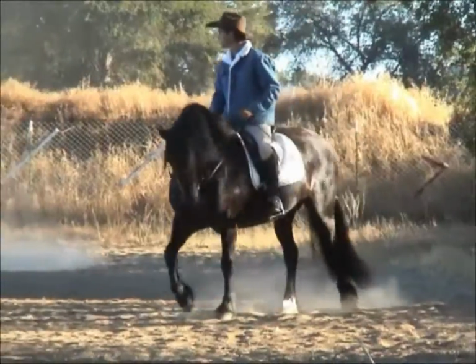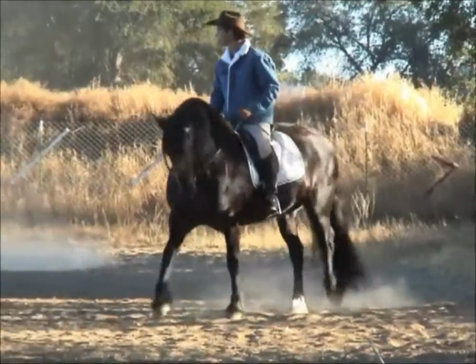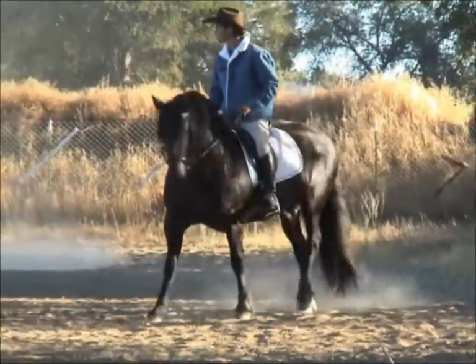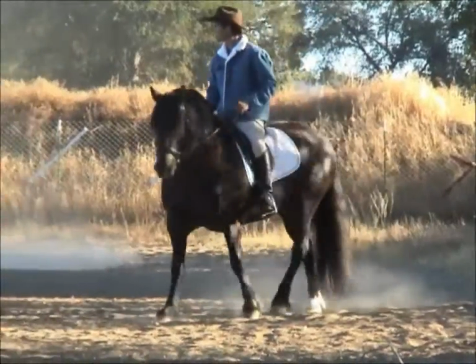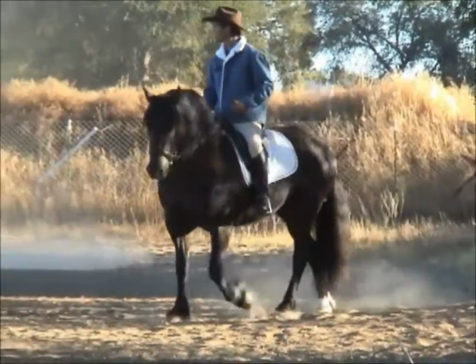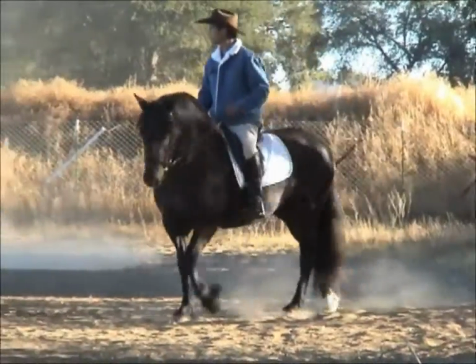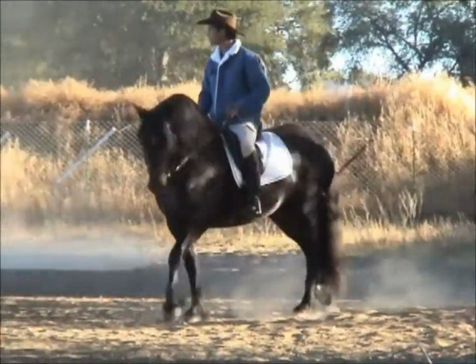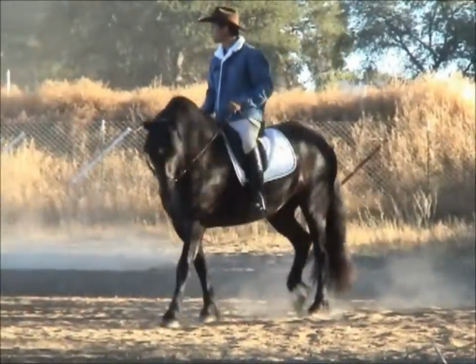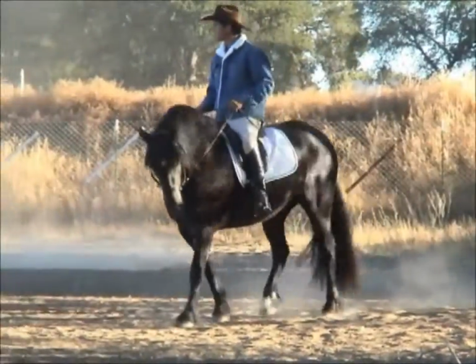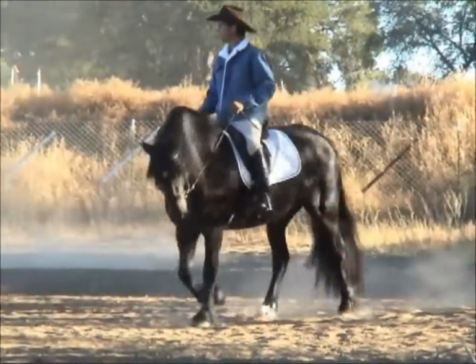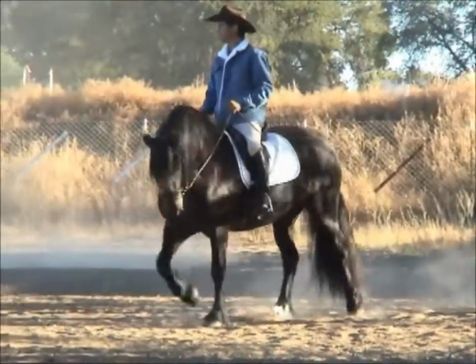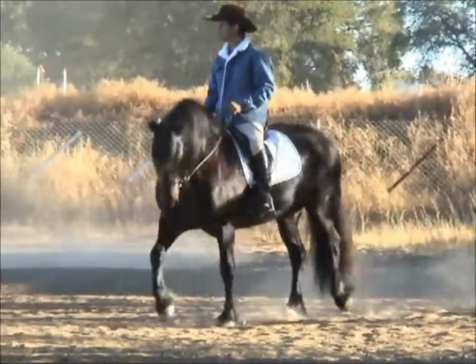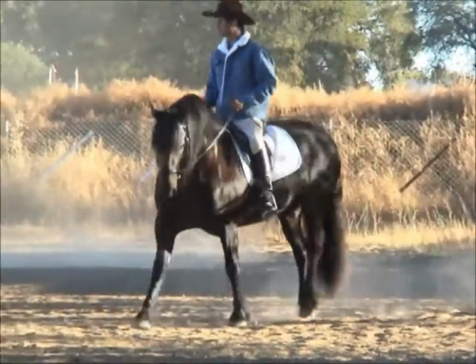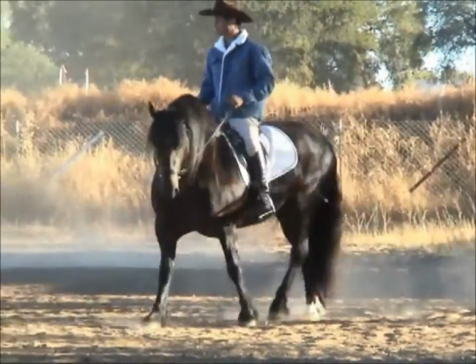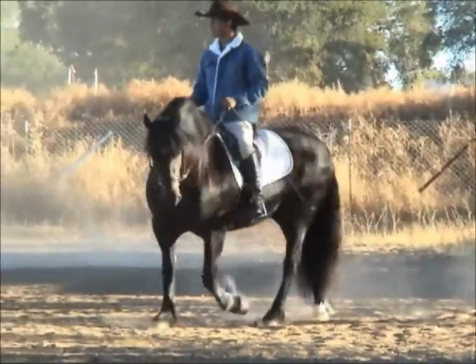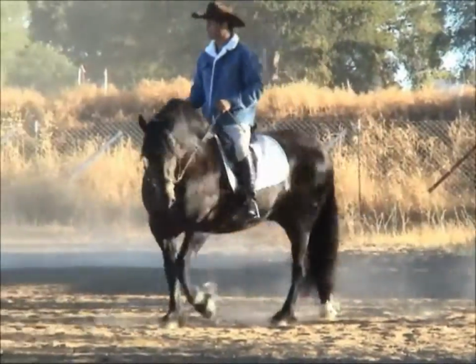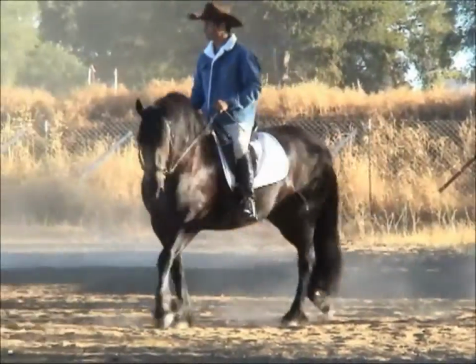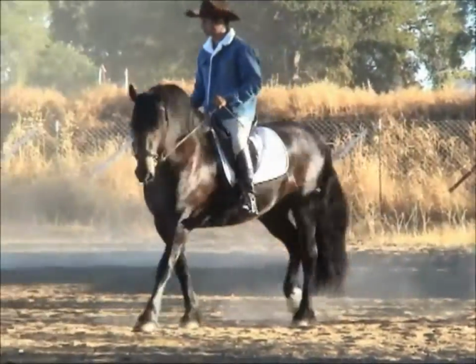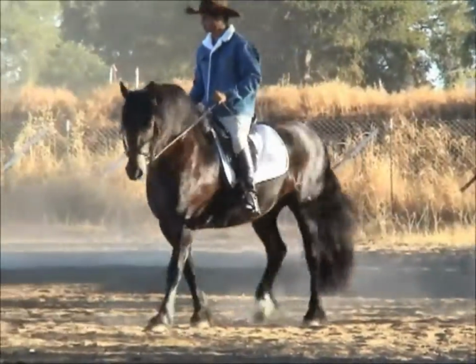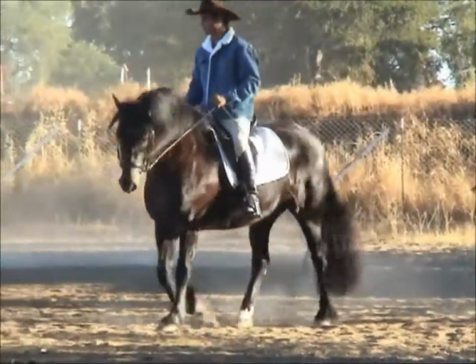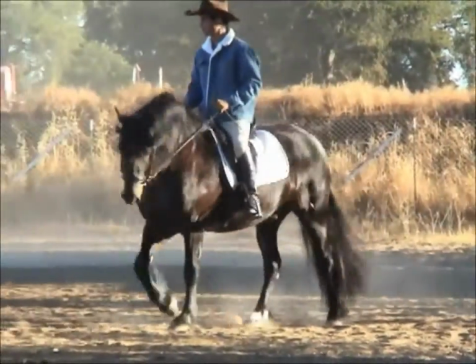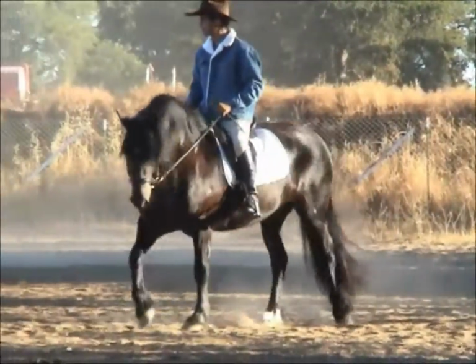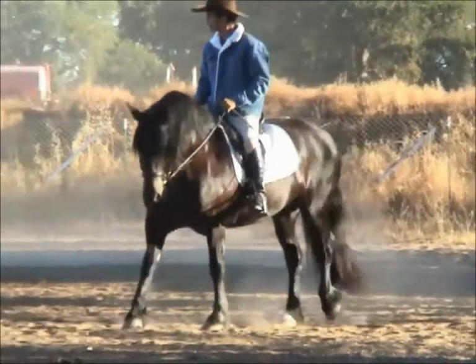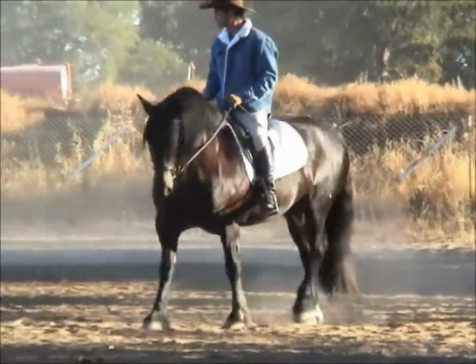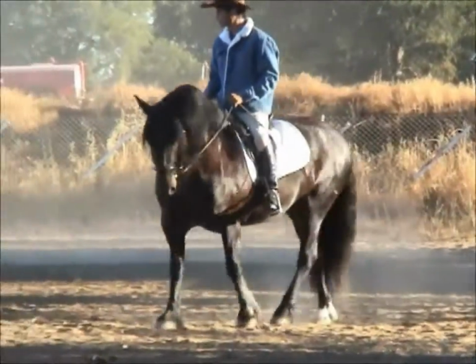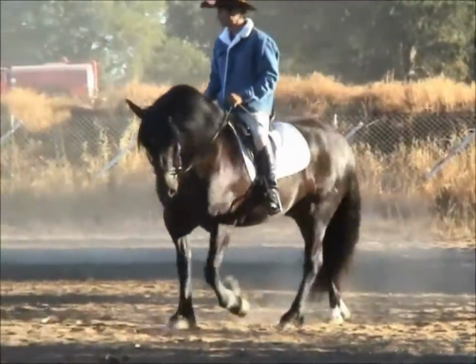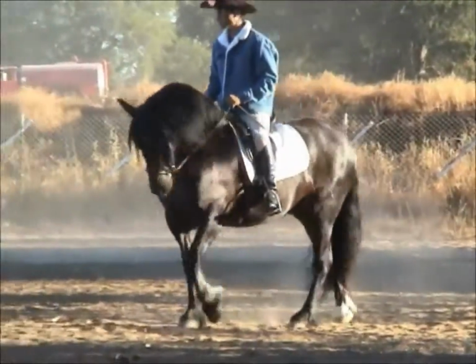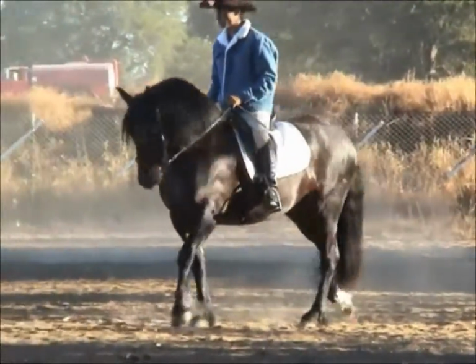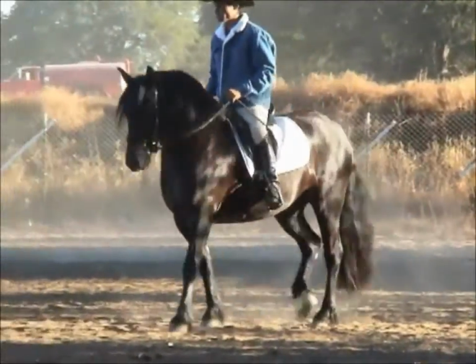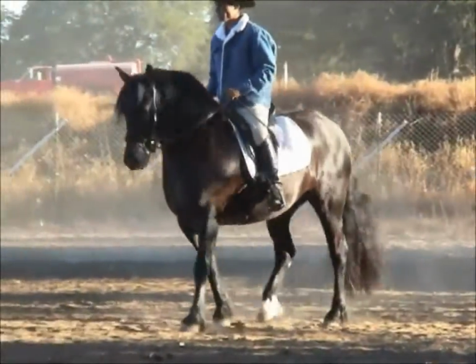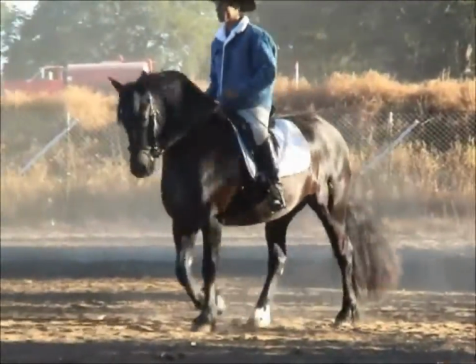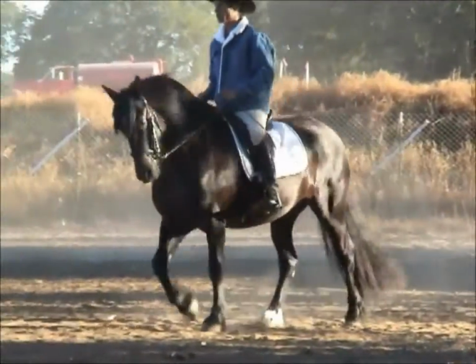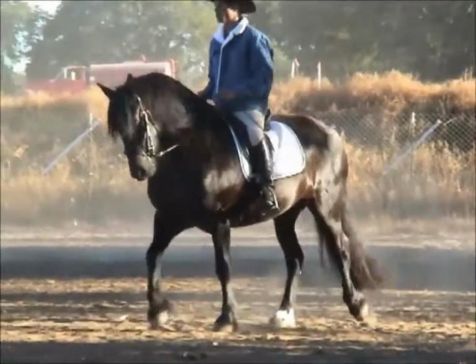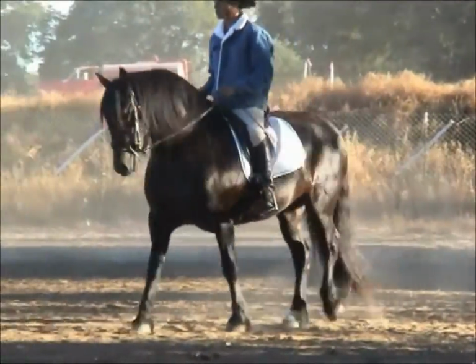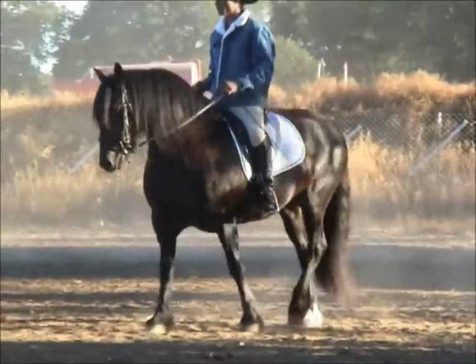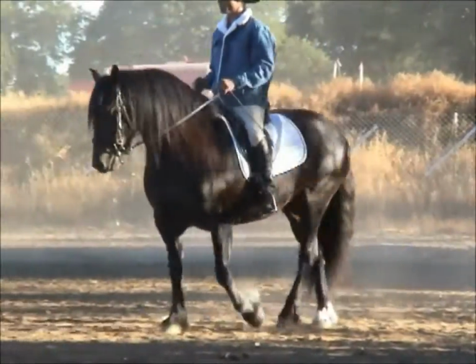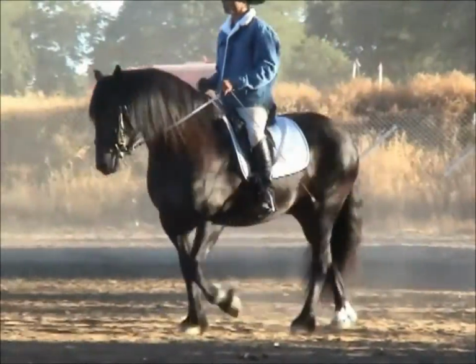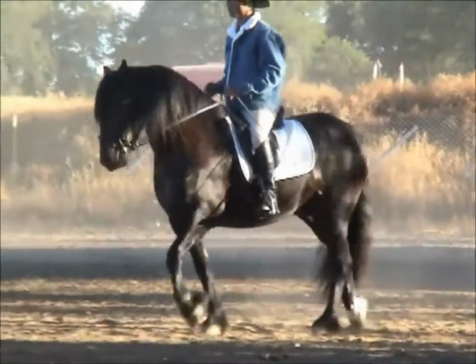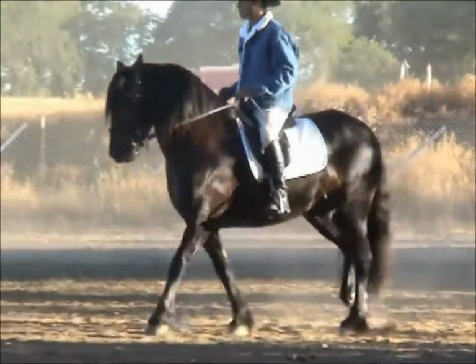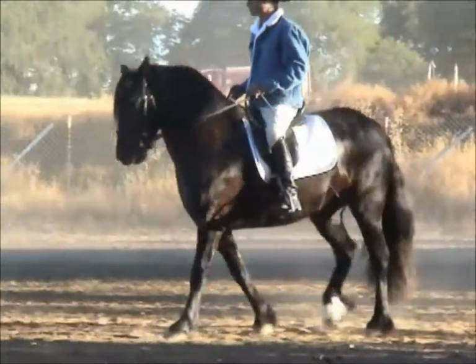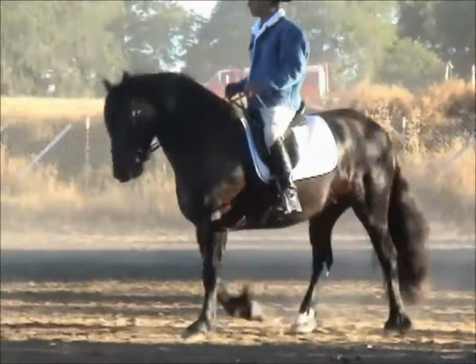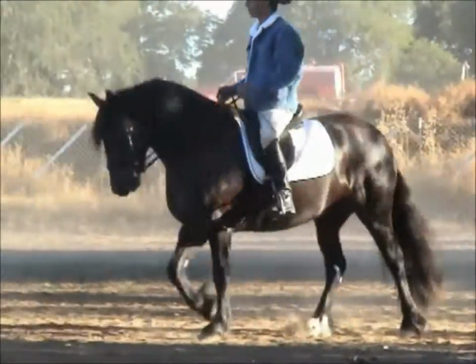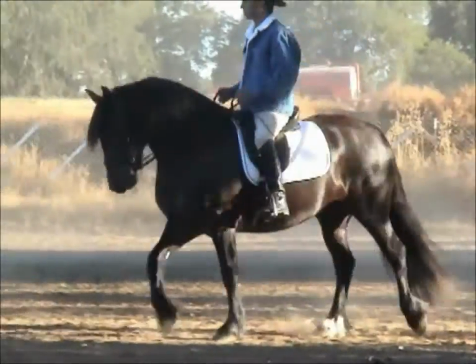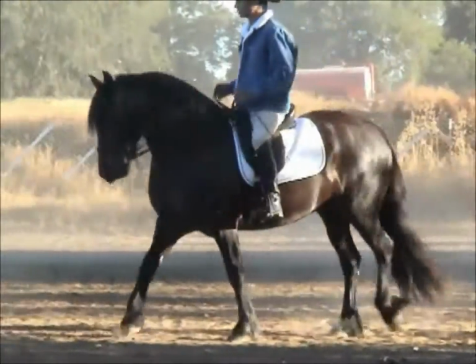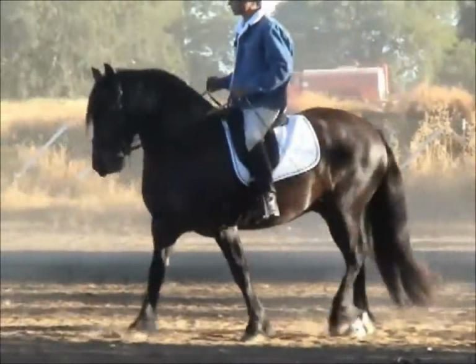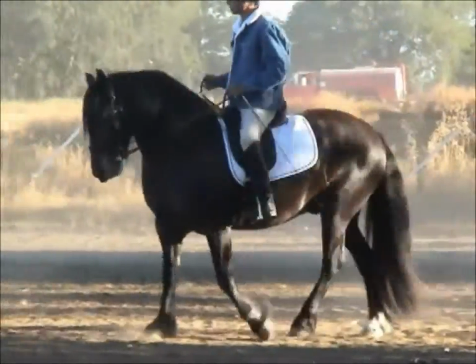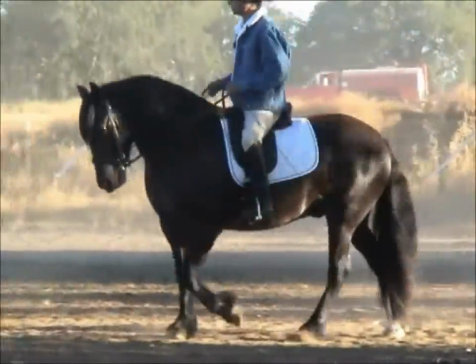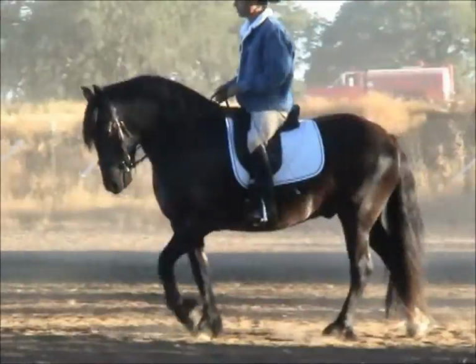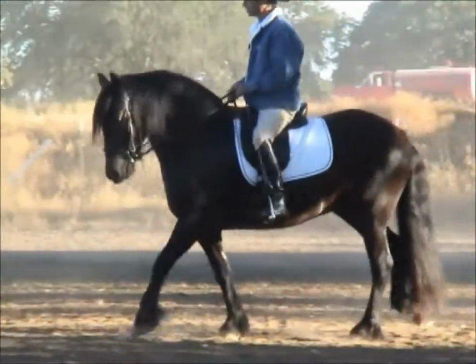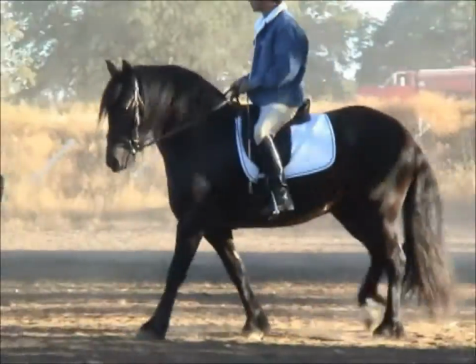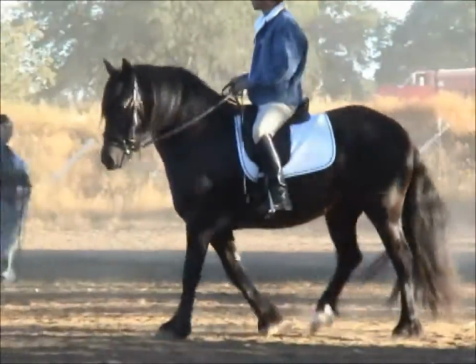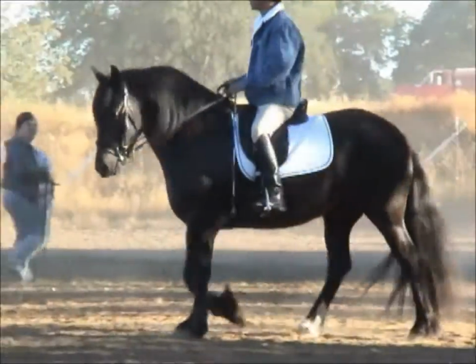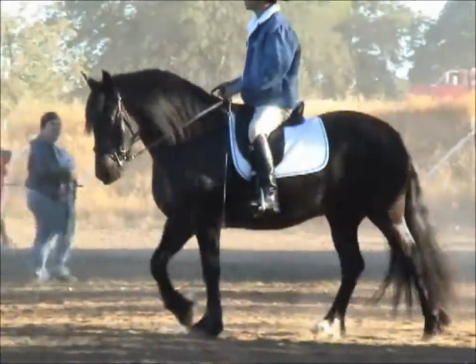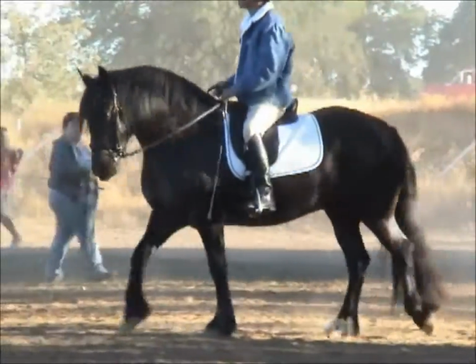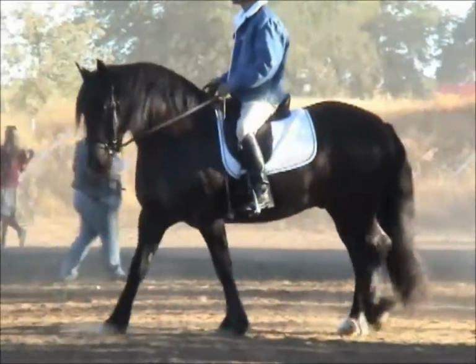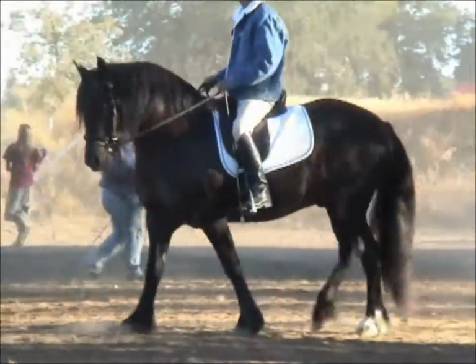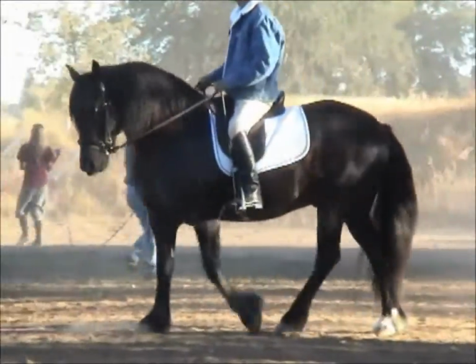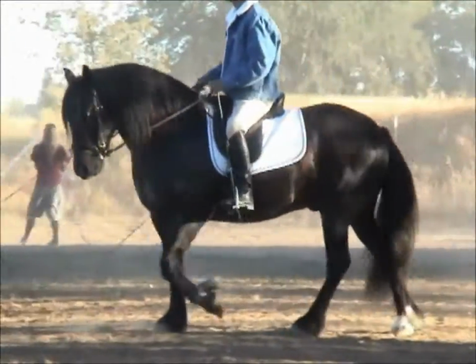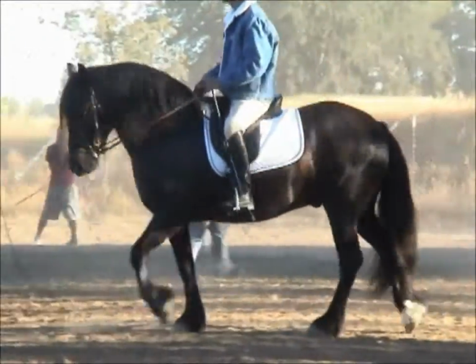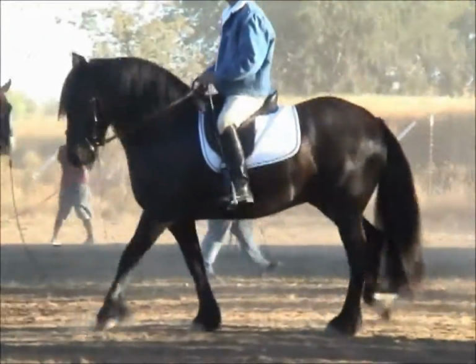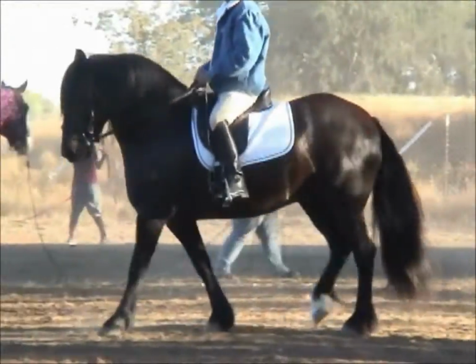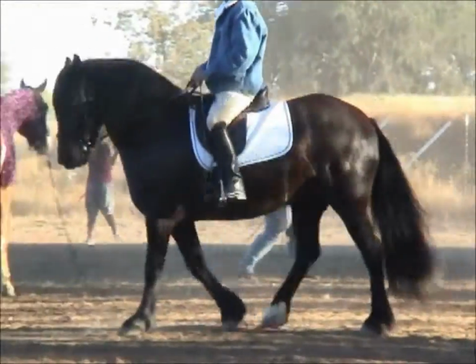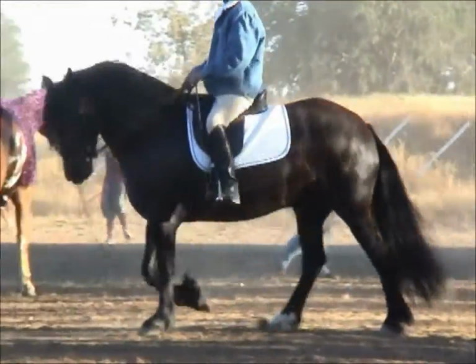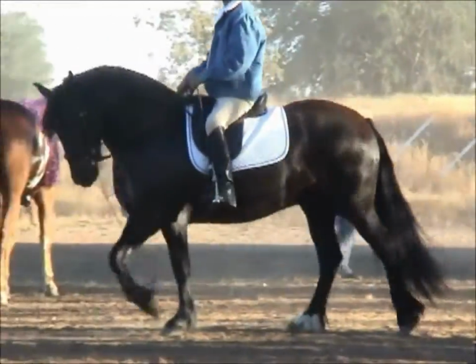Hi, I'm Mike Hughes. Welcome to Crib-Free Horse Training. Today we're going to go over the Crib-Free Training Method.